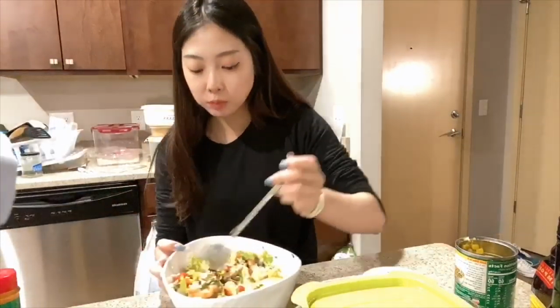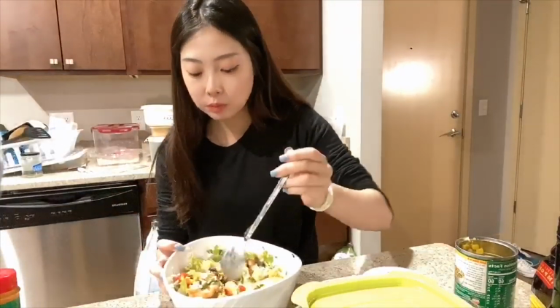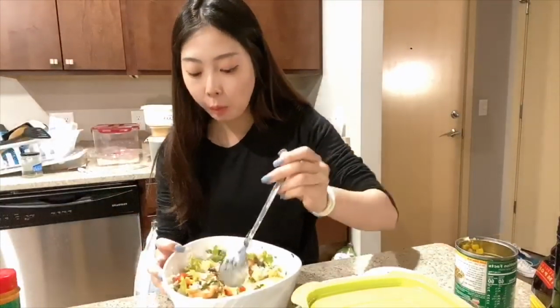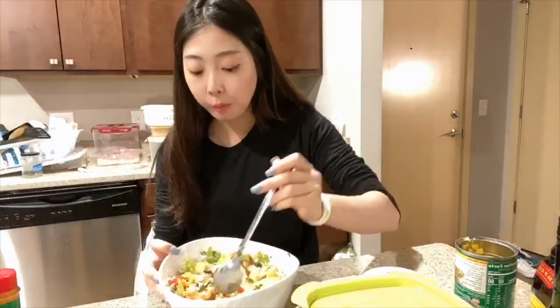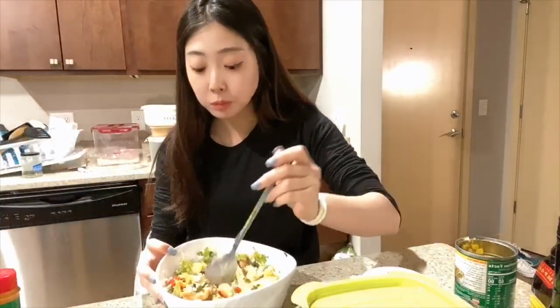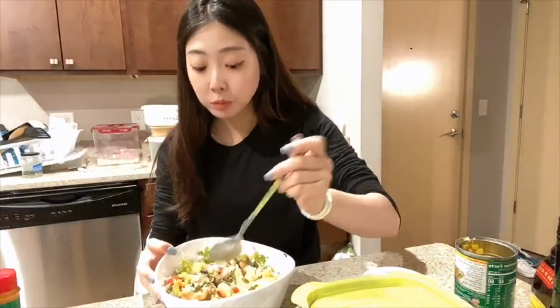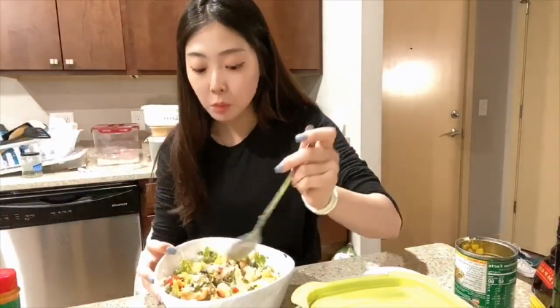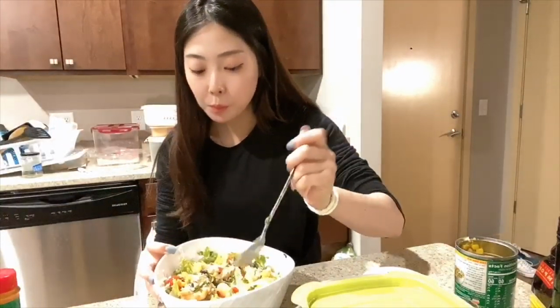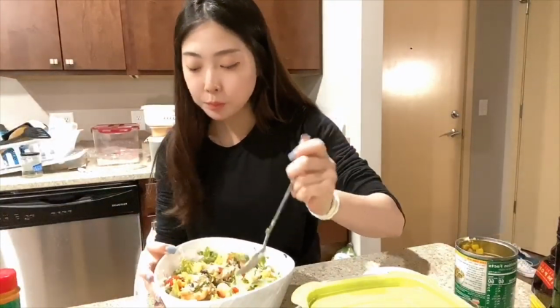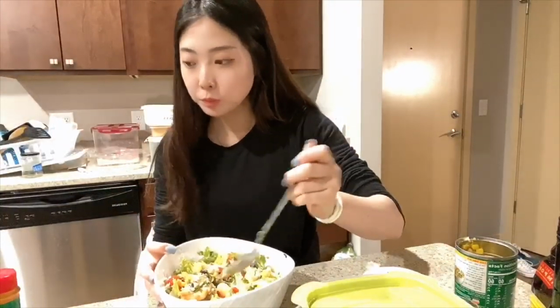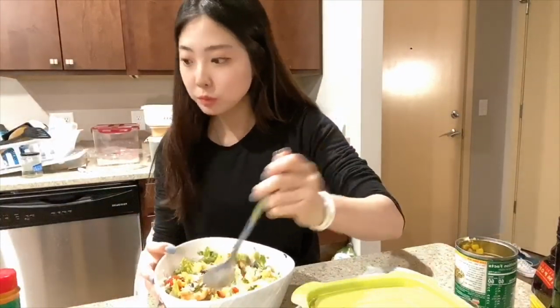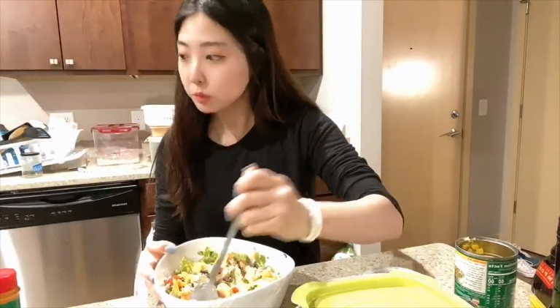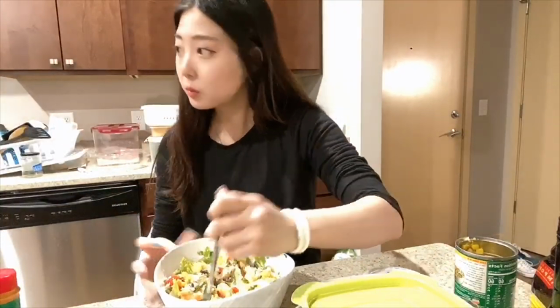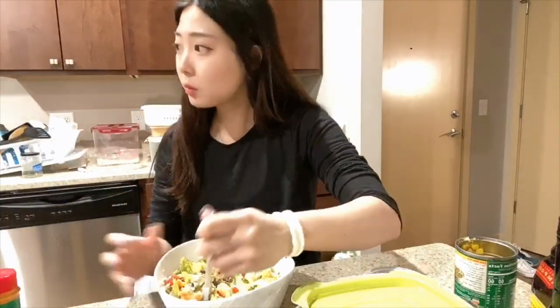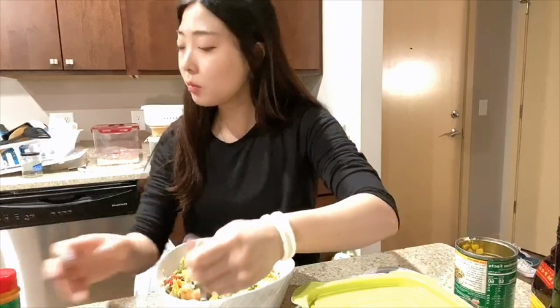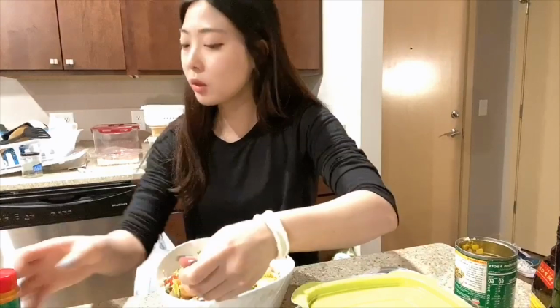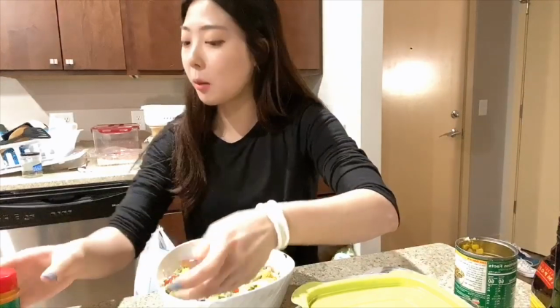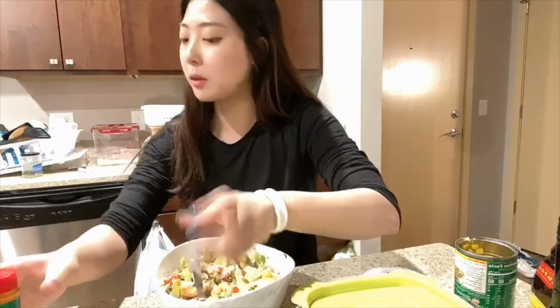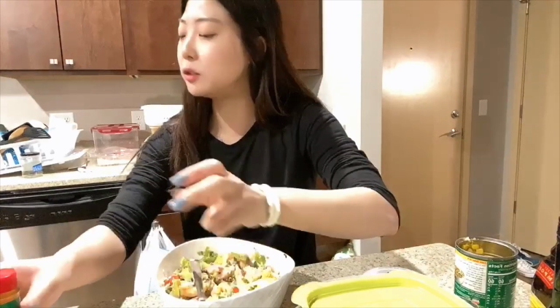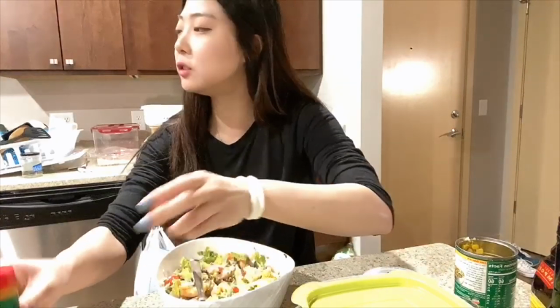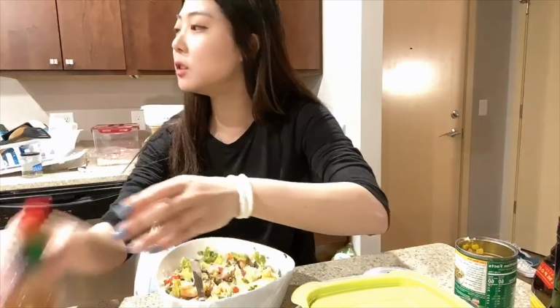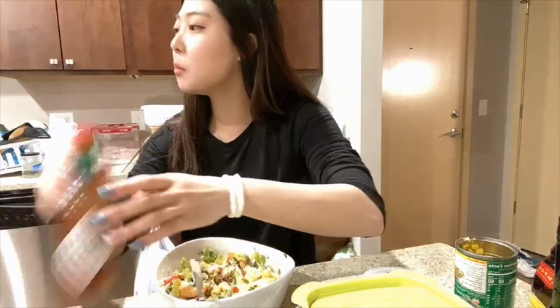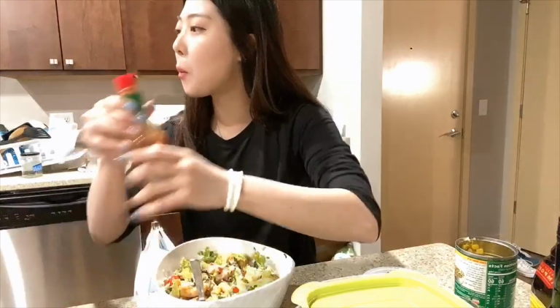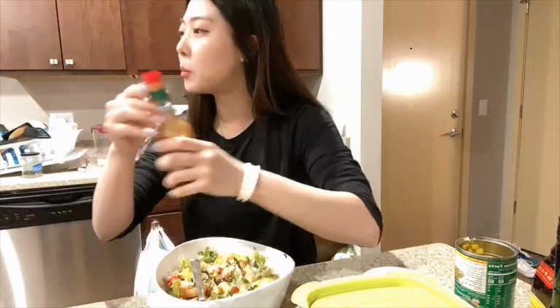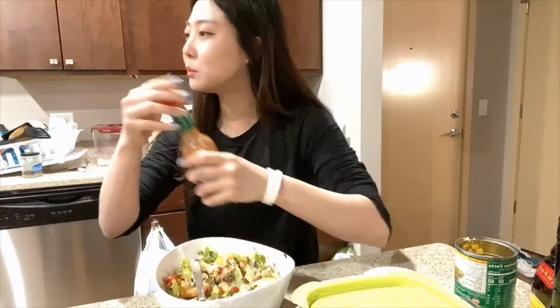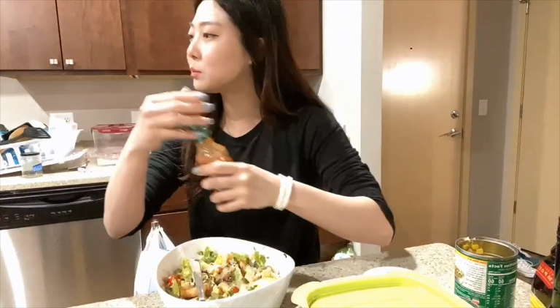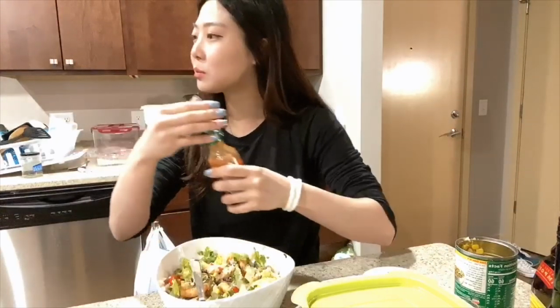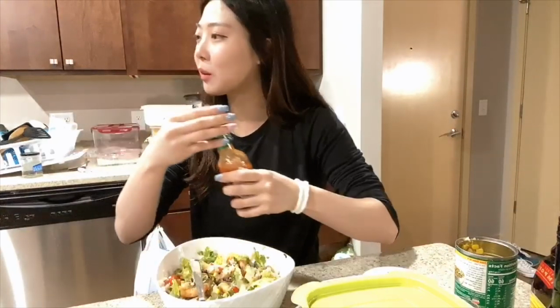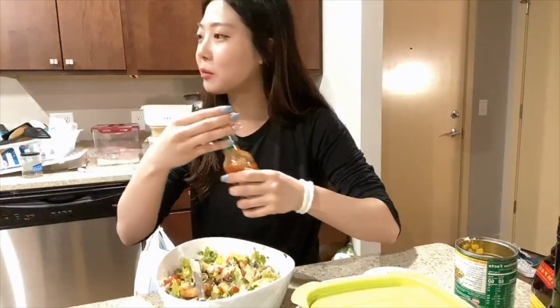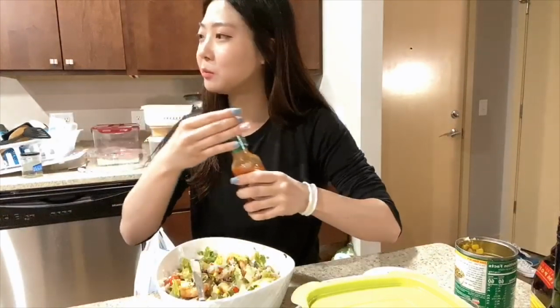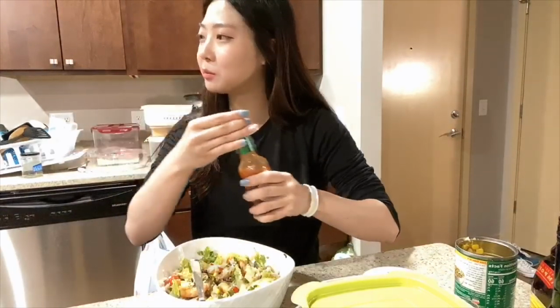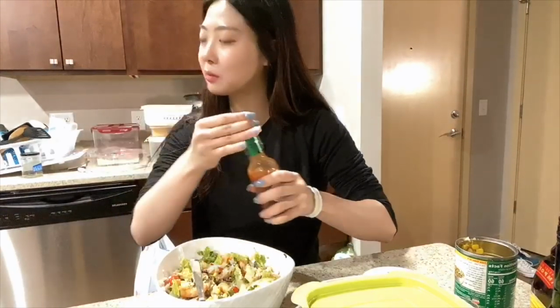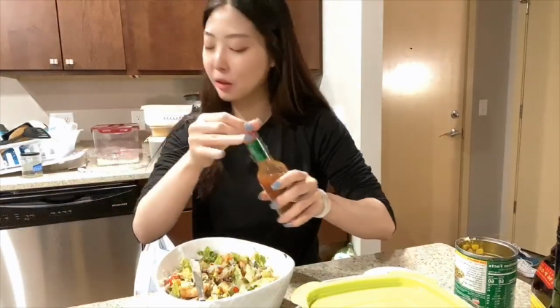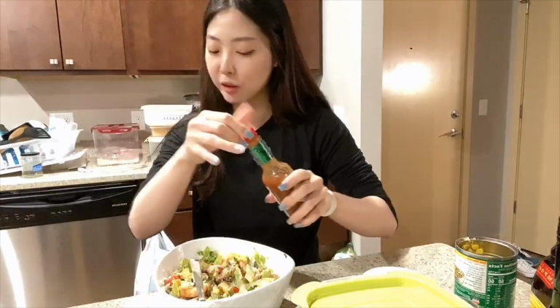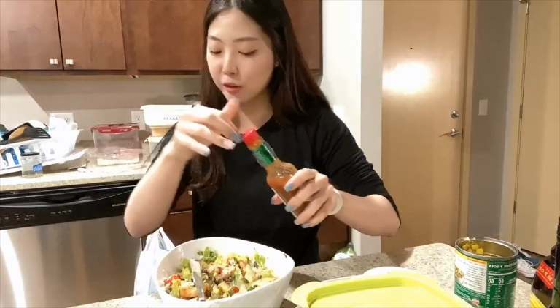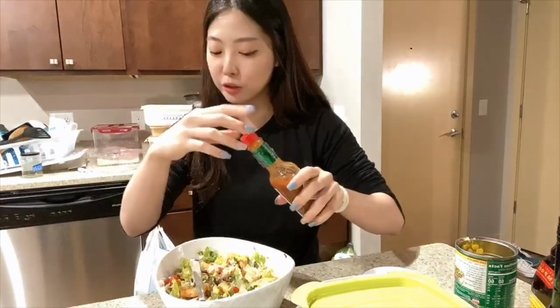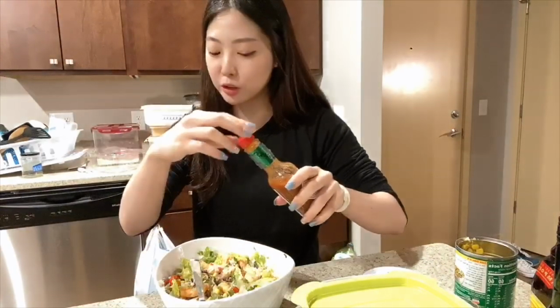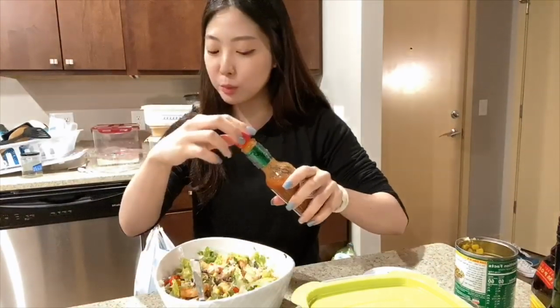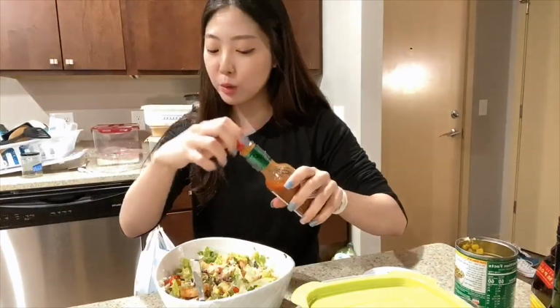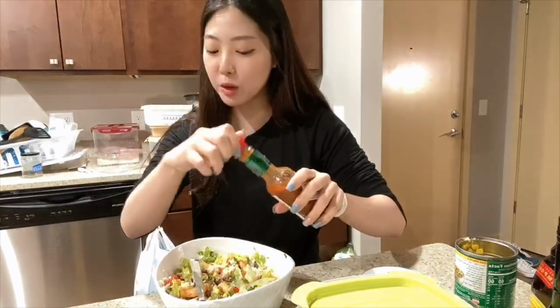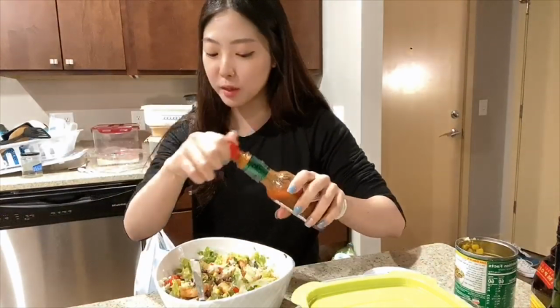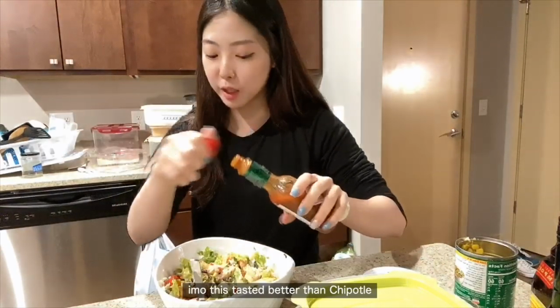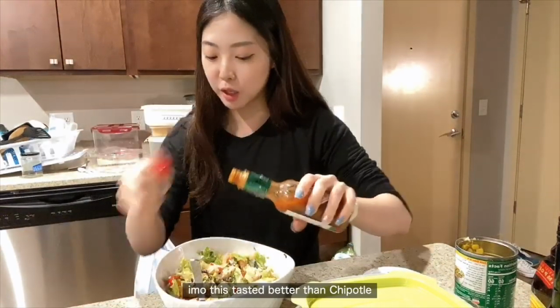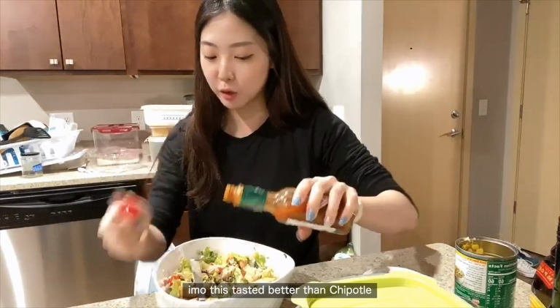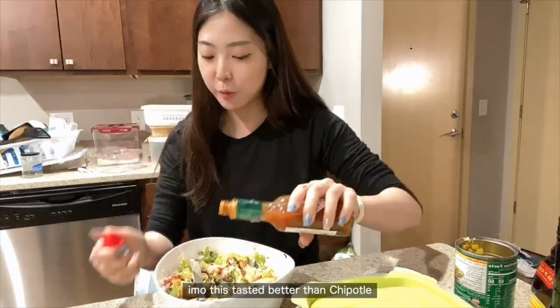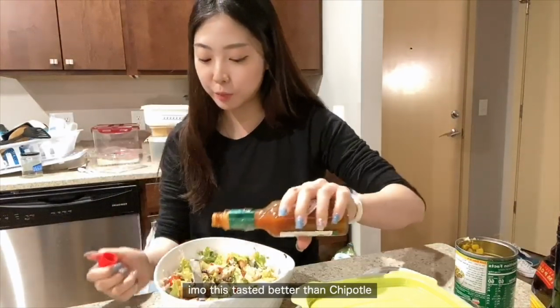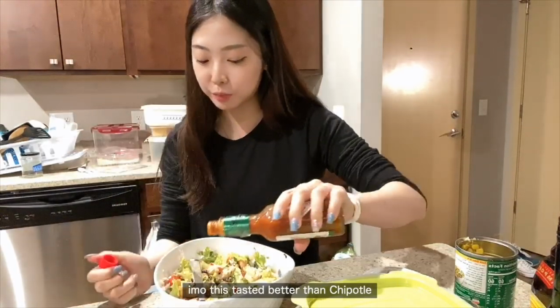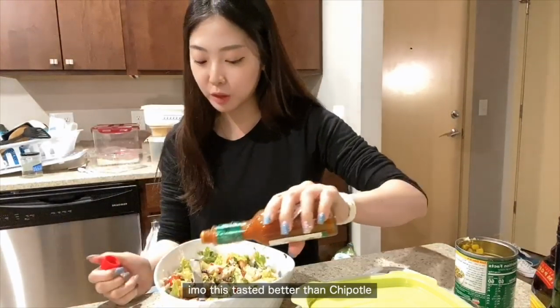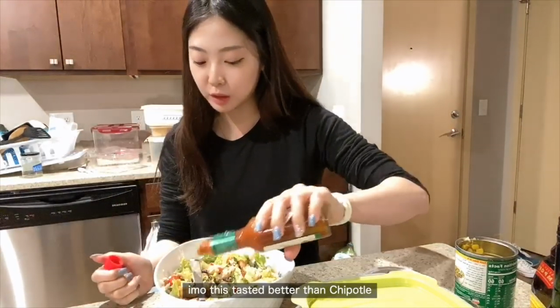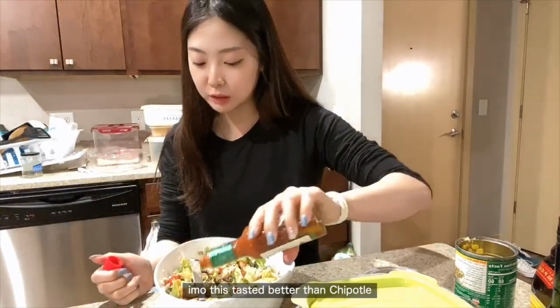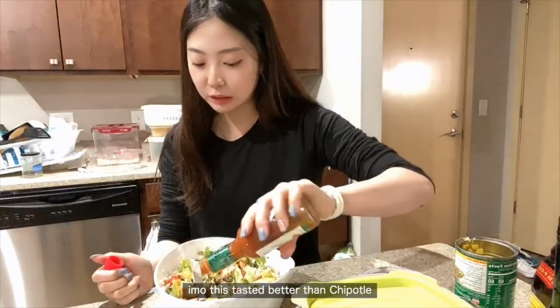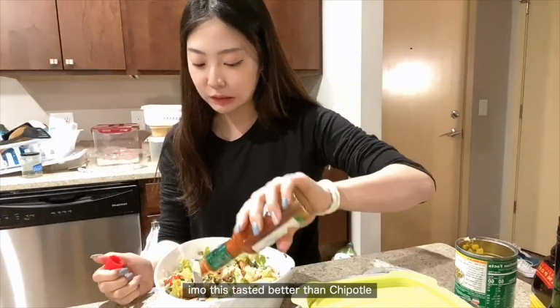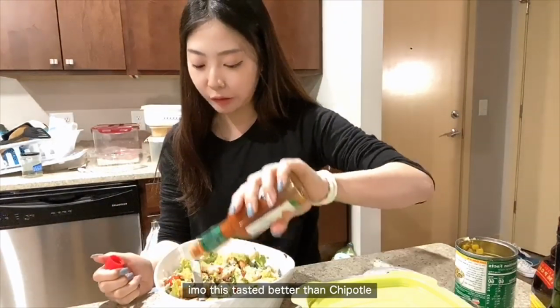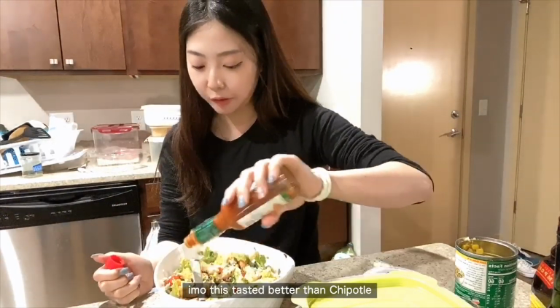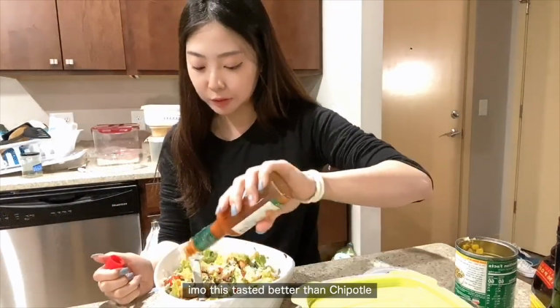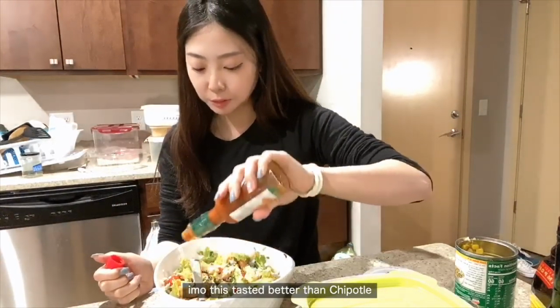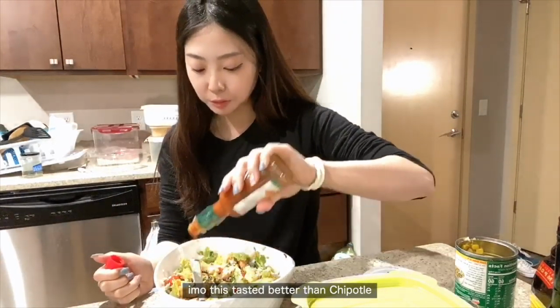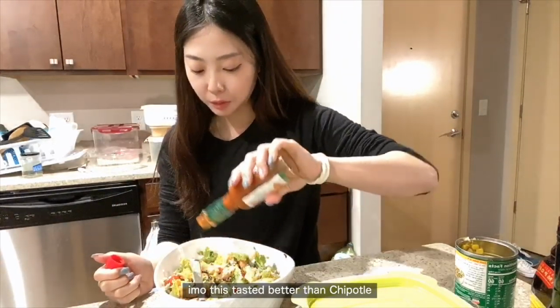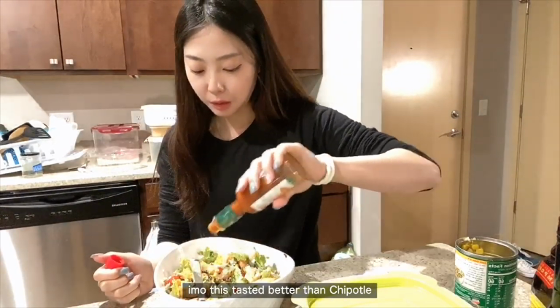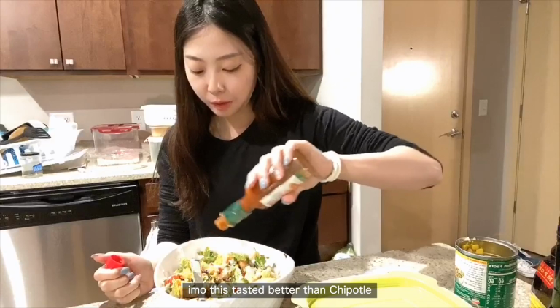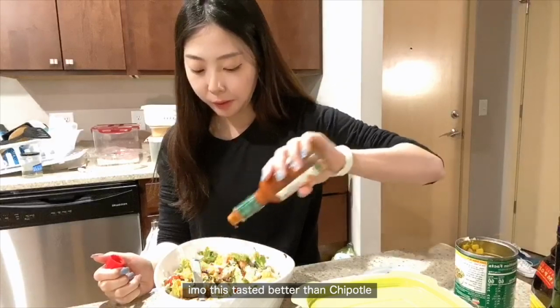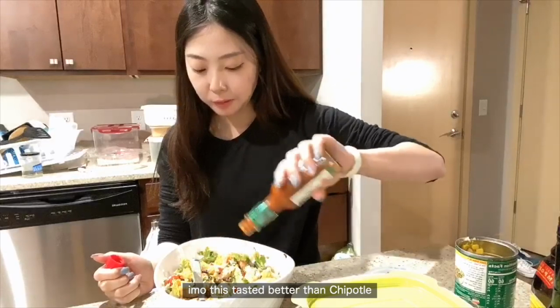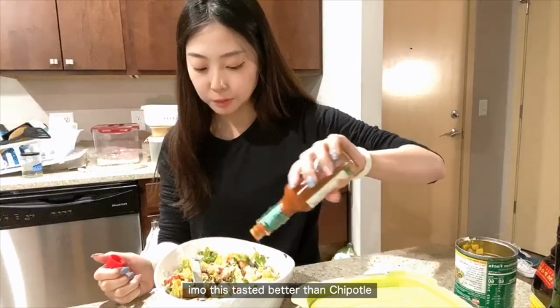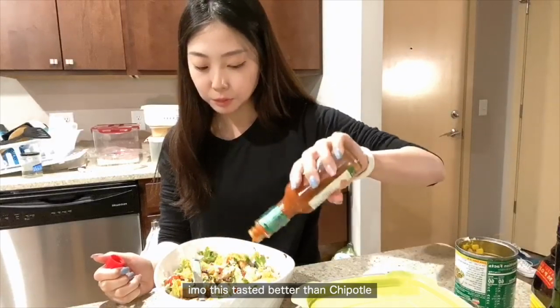It's really delicious. You know what it's like? It's like Chipotle! Yes, it's like Chipotle.